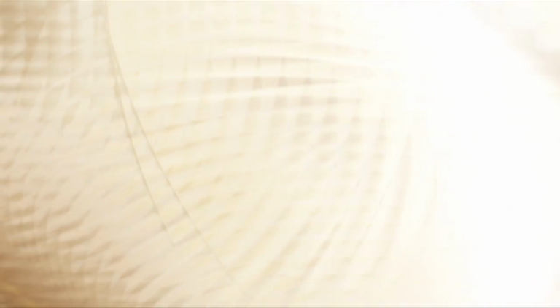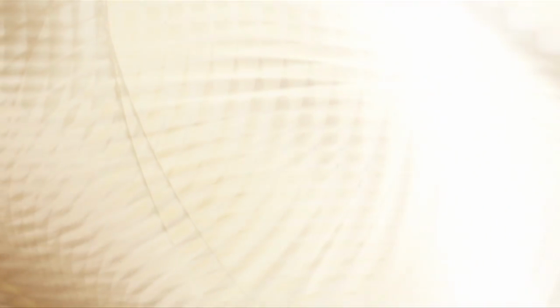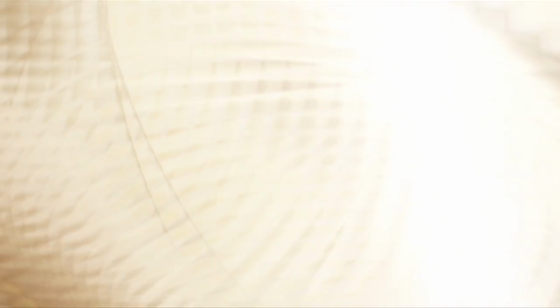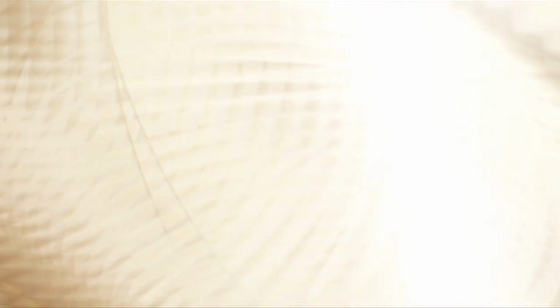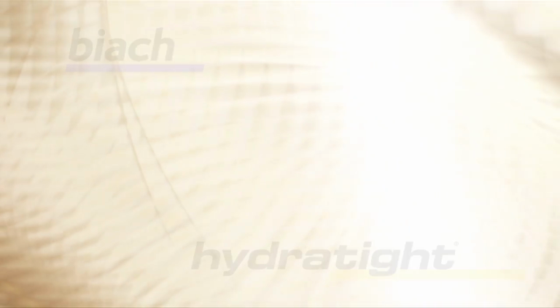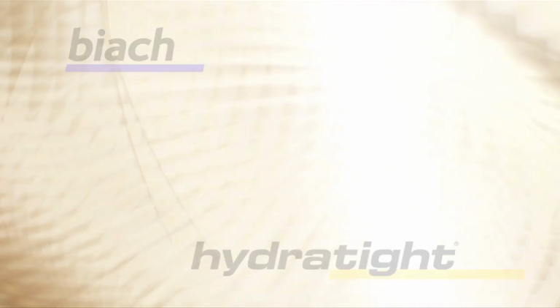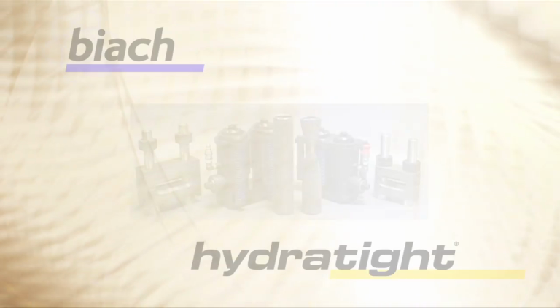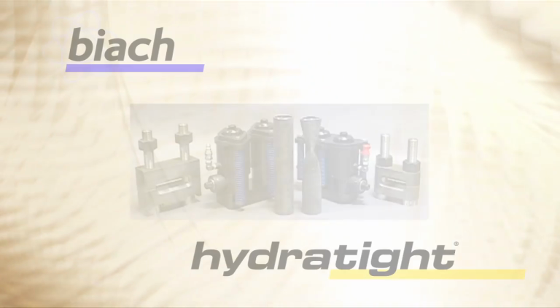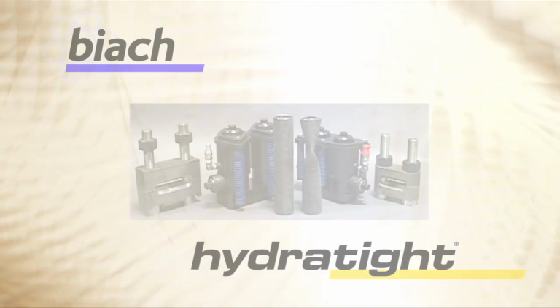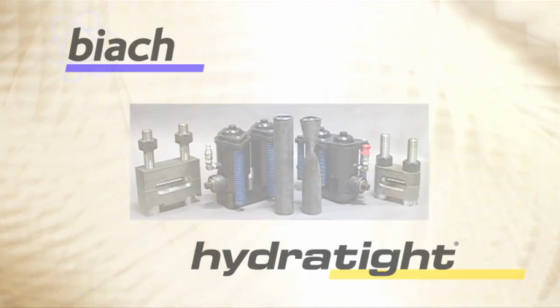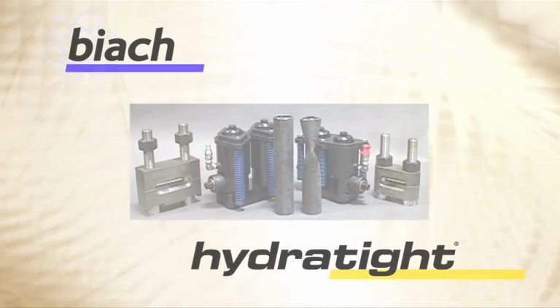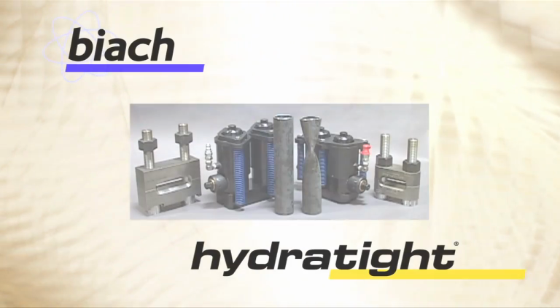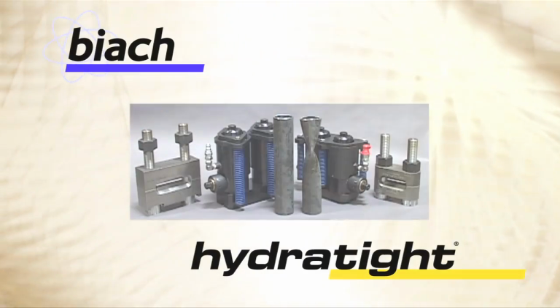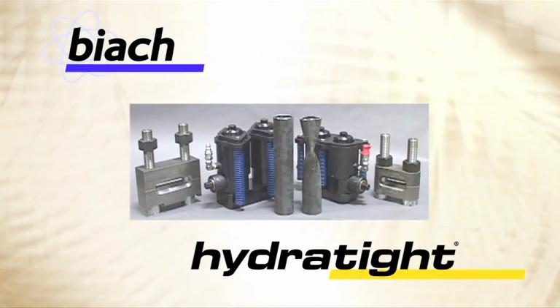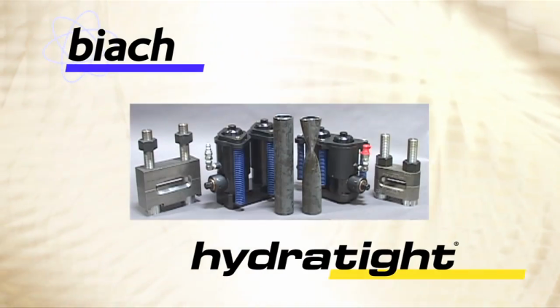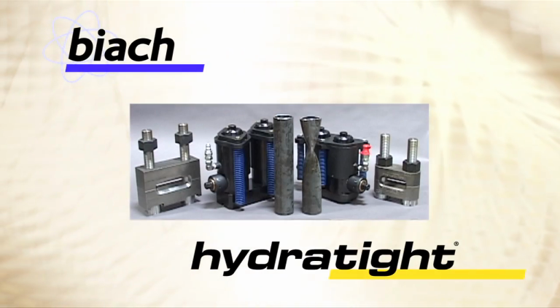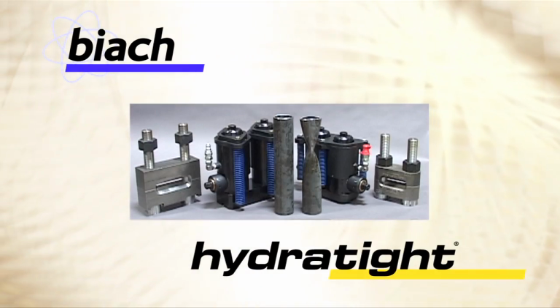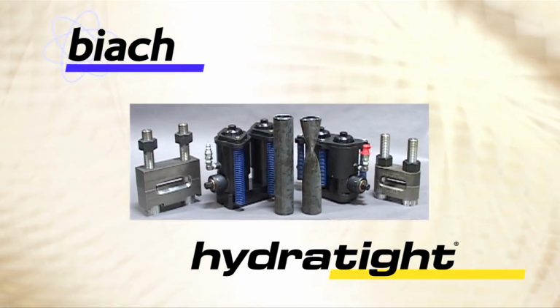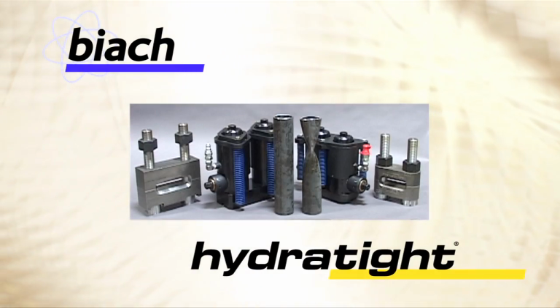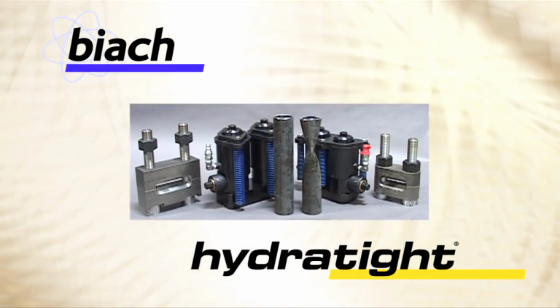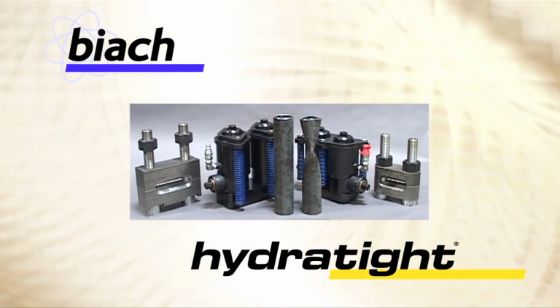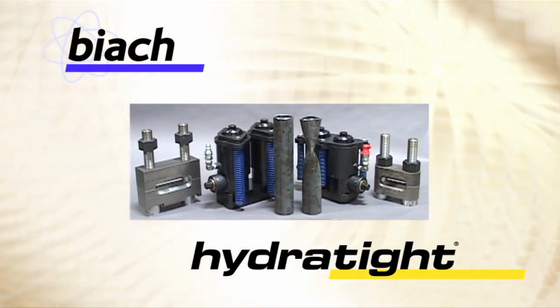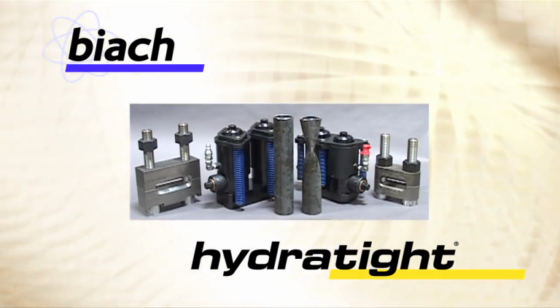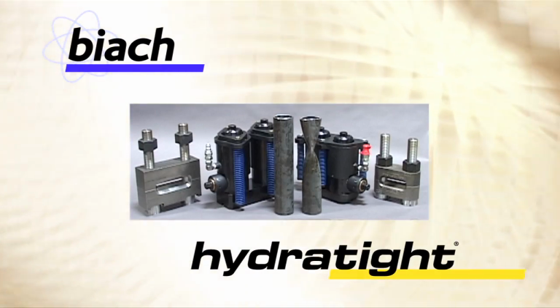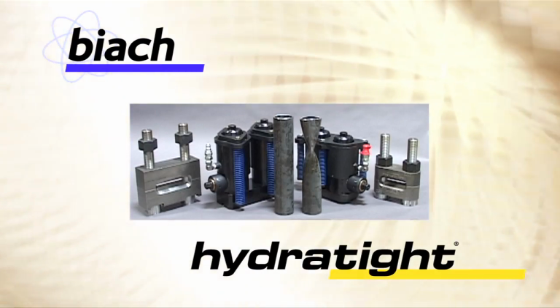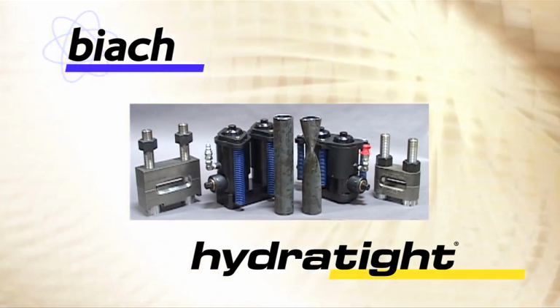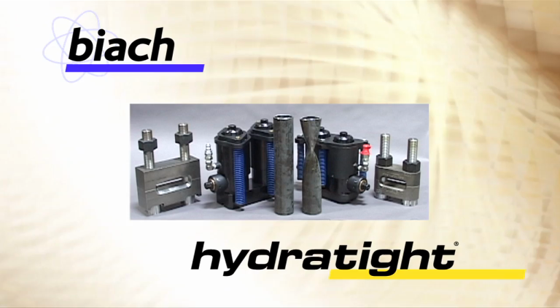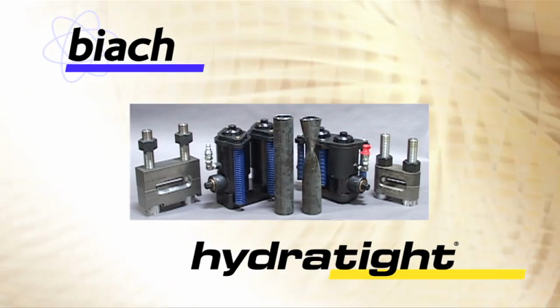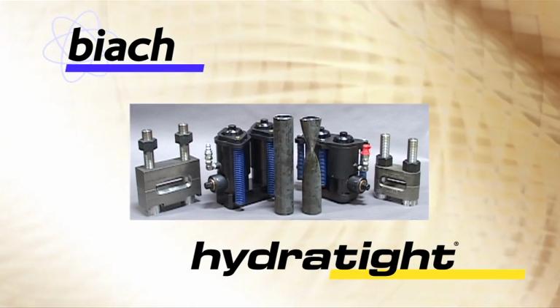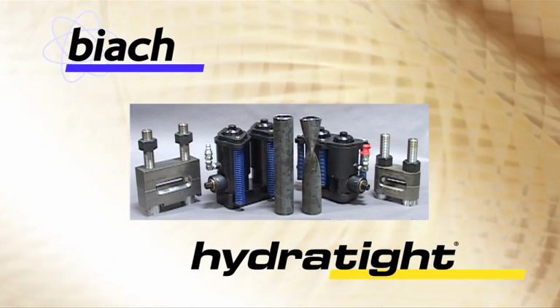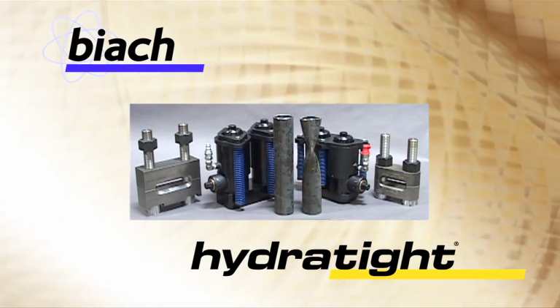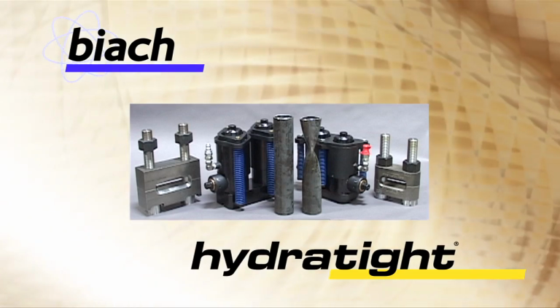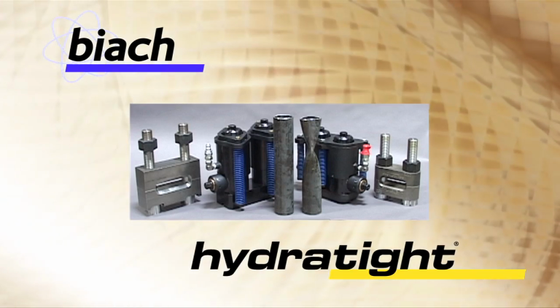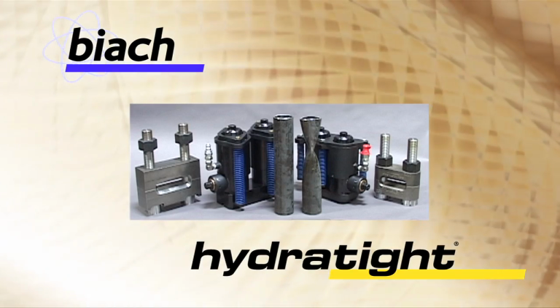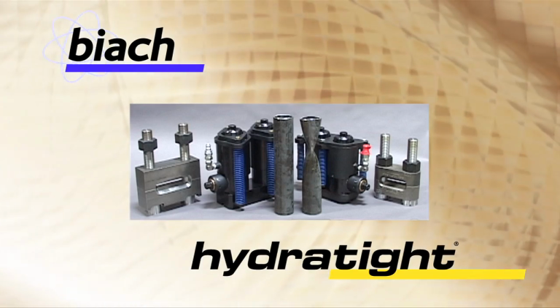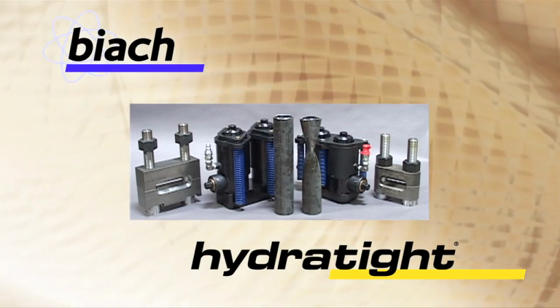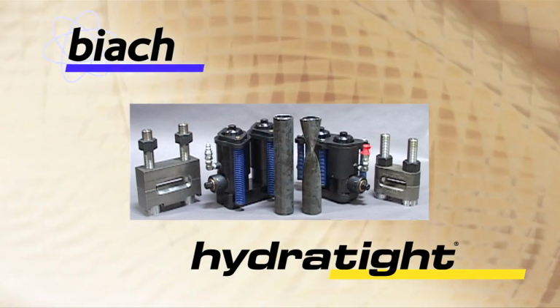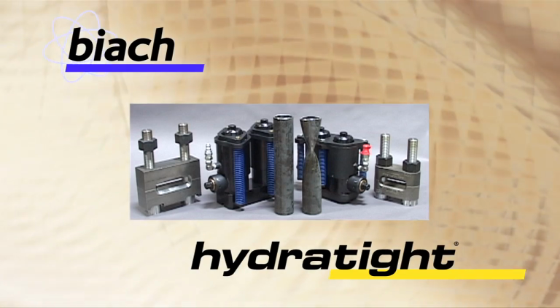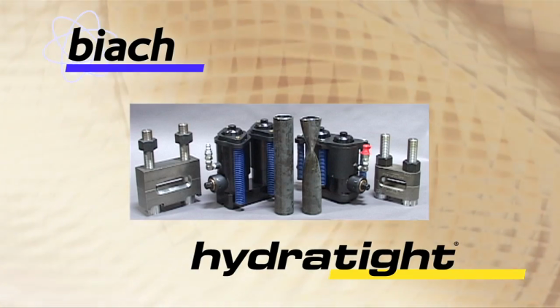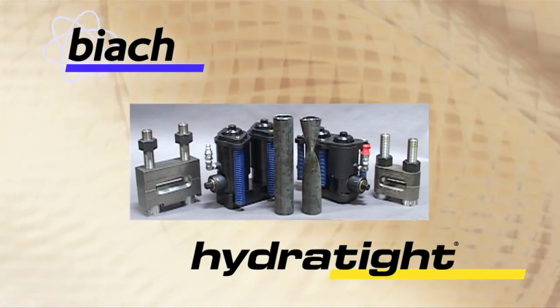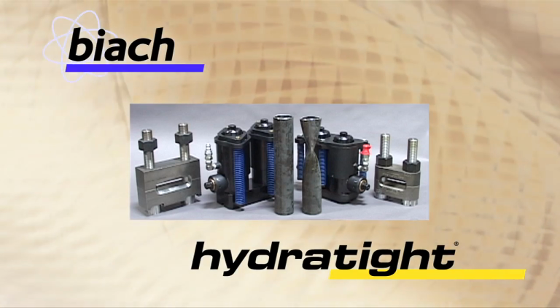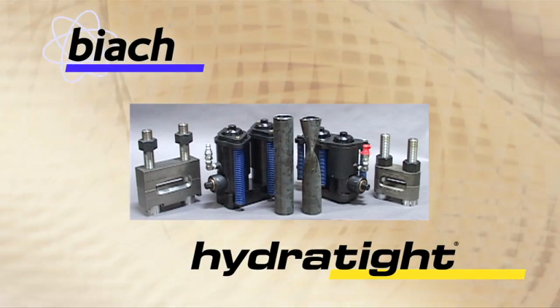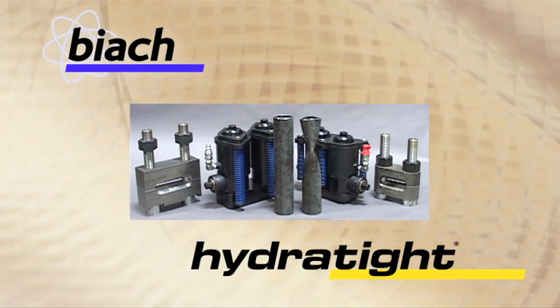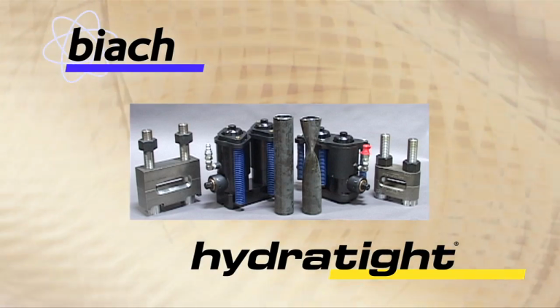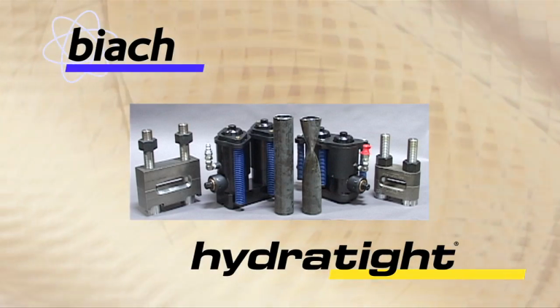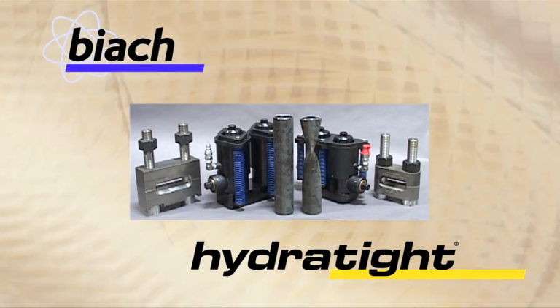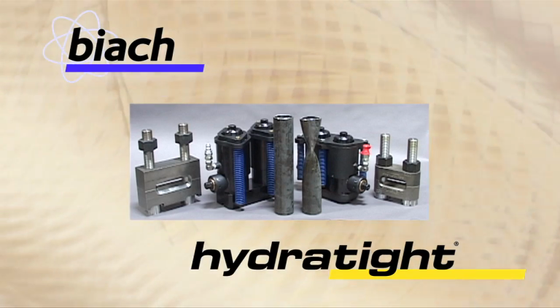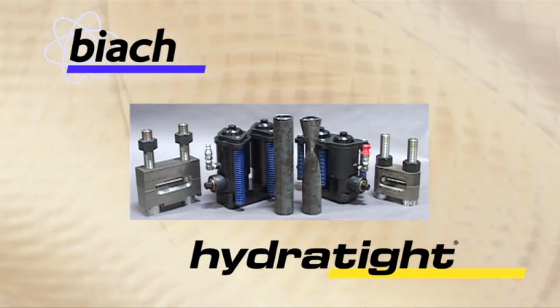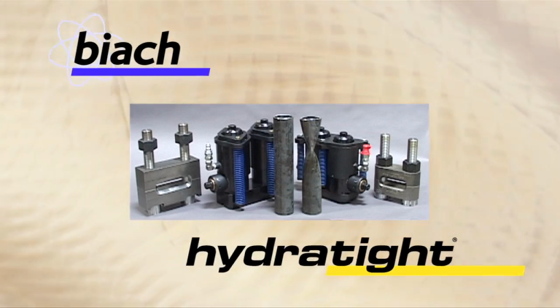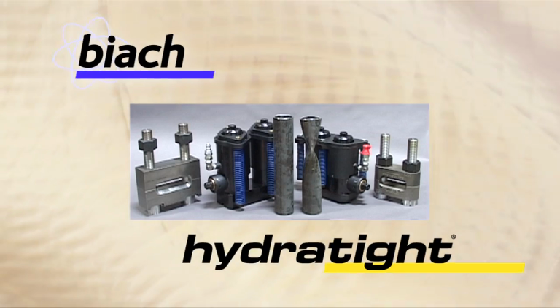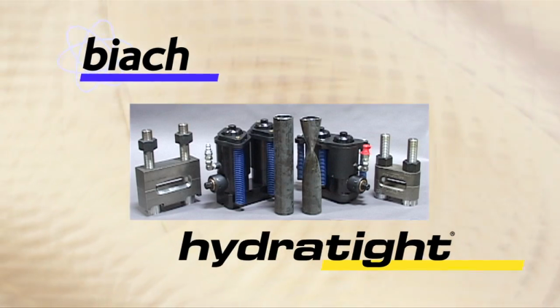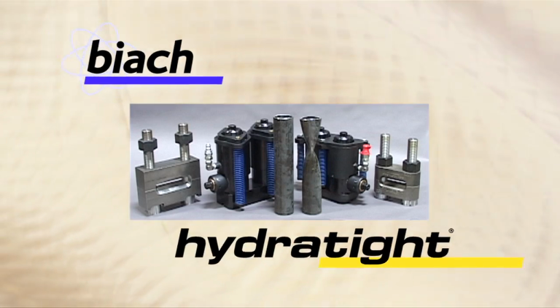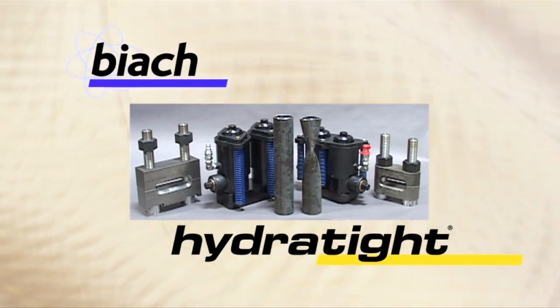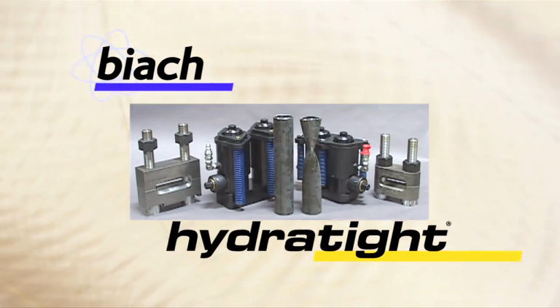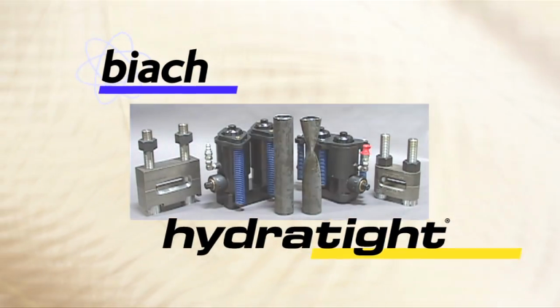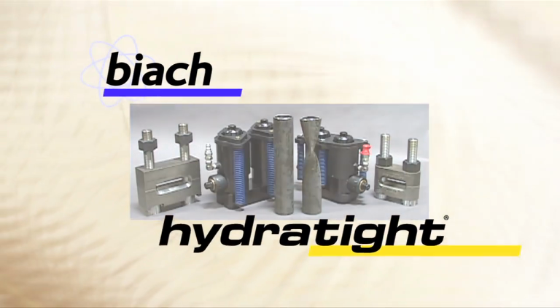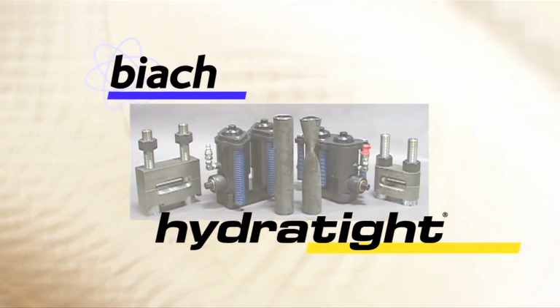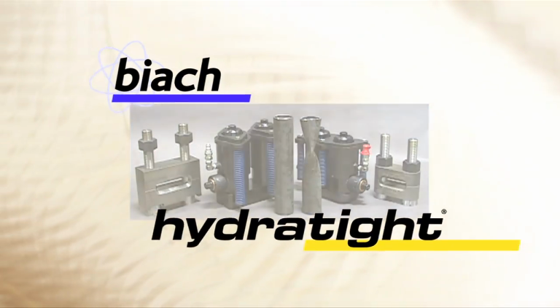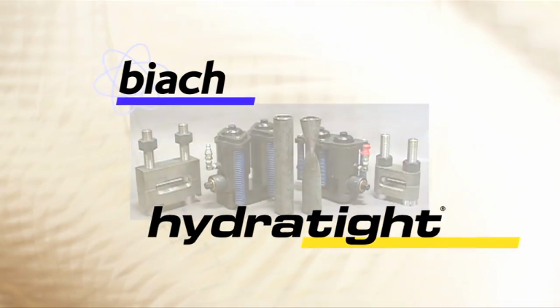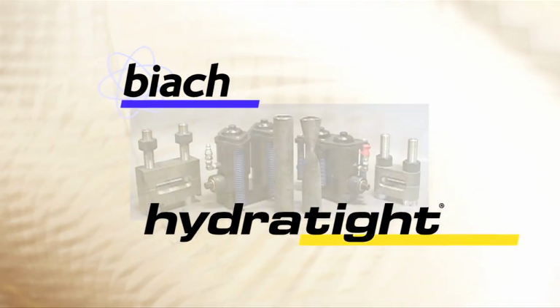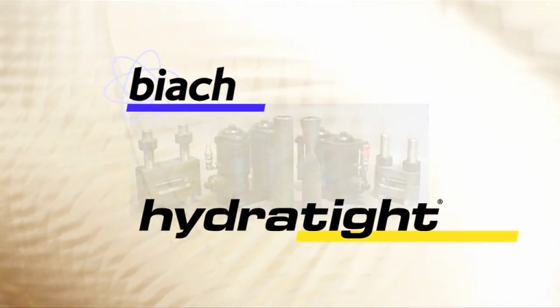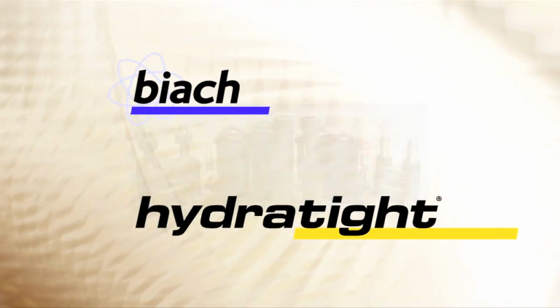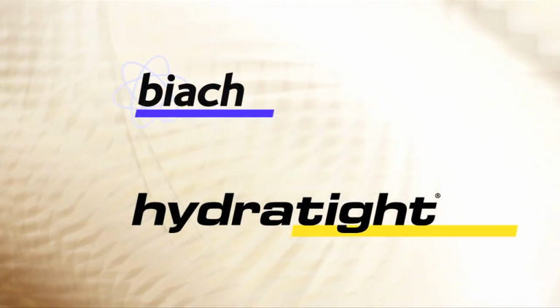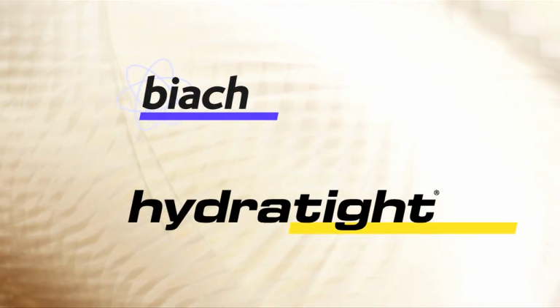The hydraulic crimping system, another in the Biak lineup of specialty tensioning solutions from Hydro Tite.